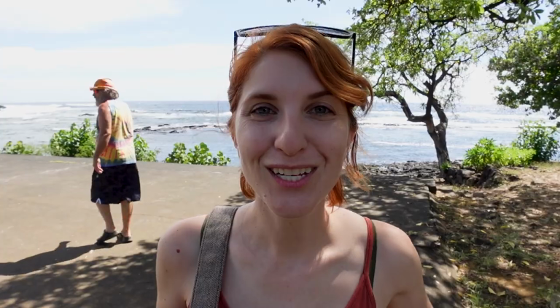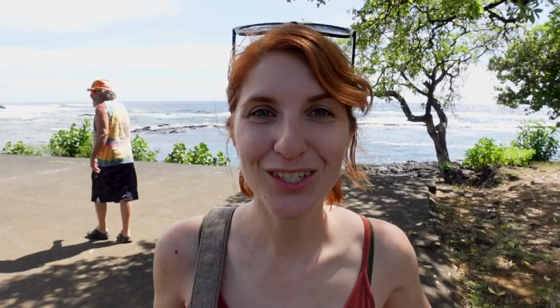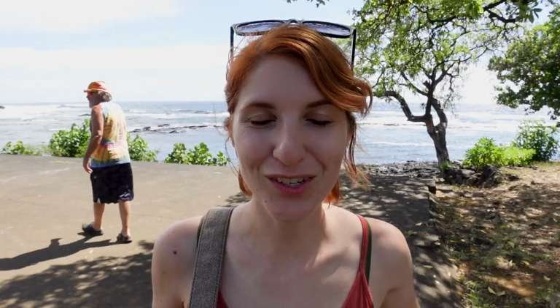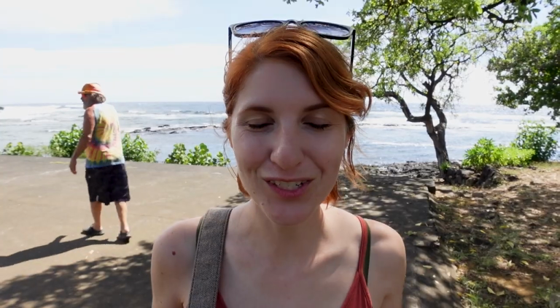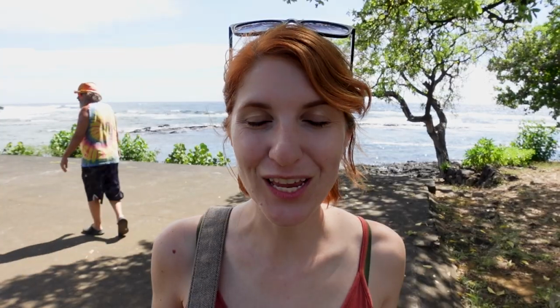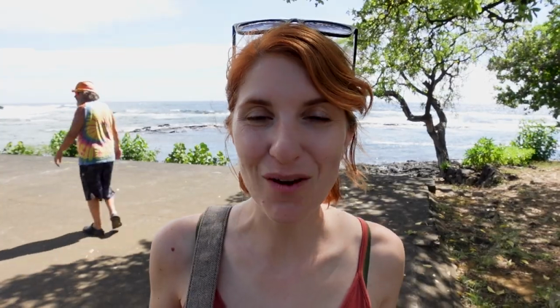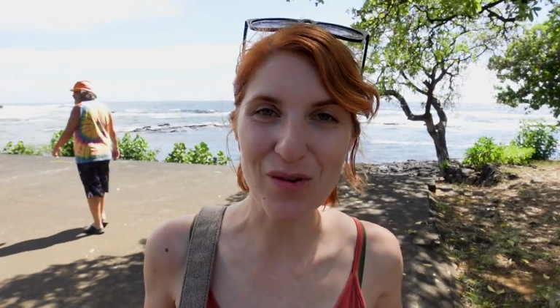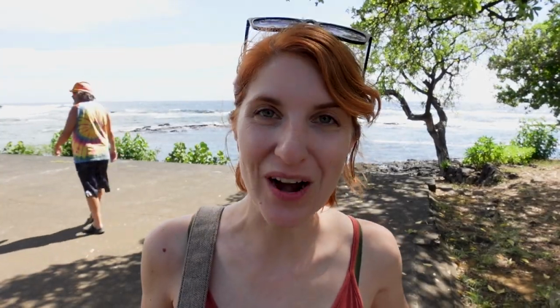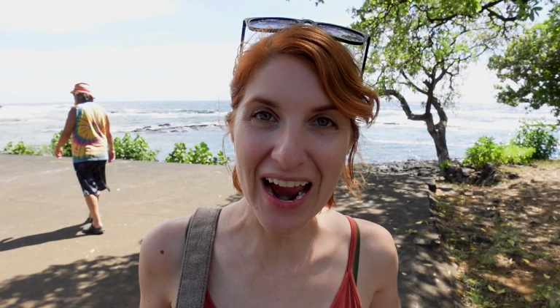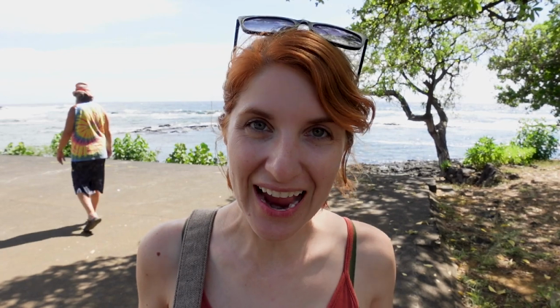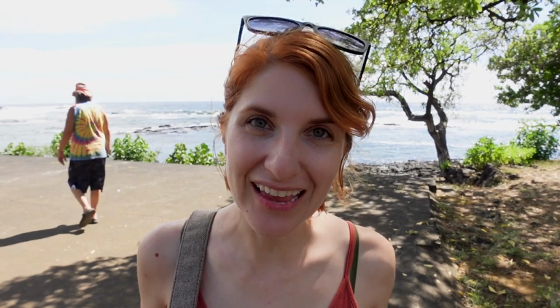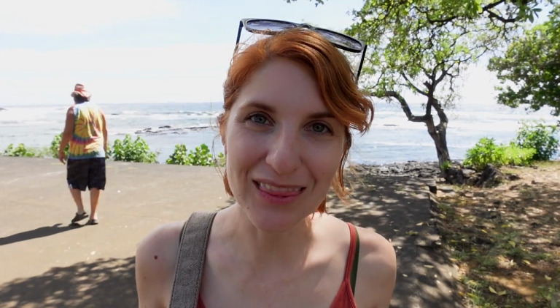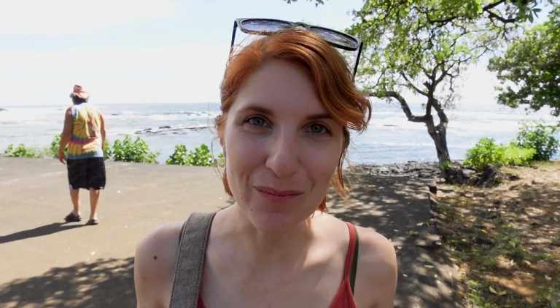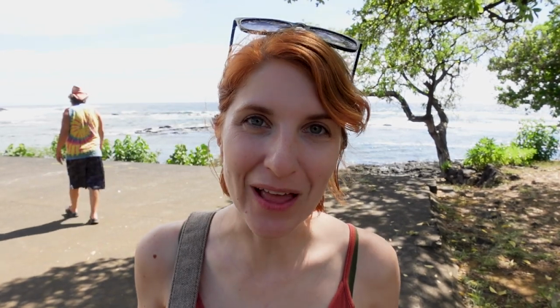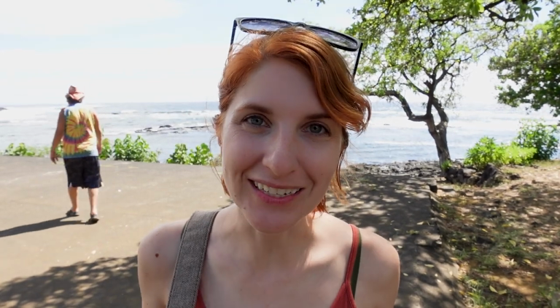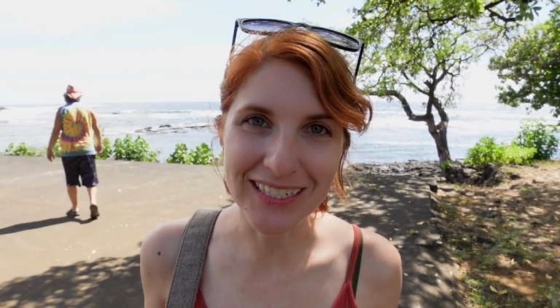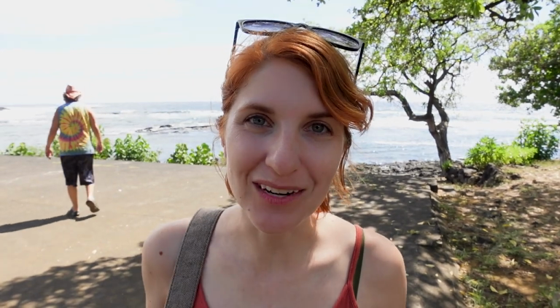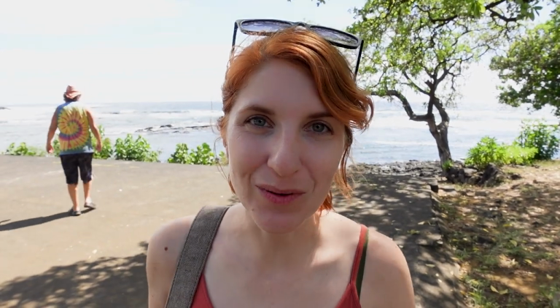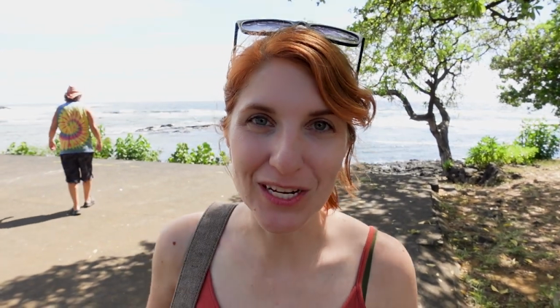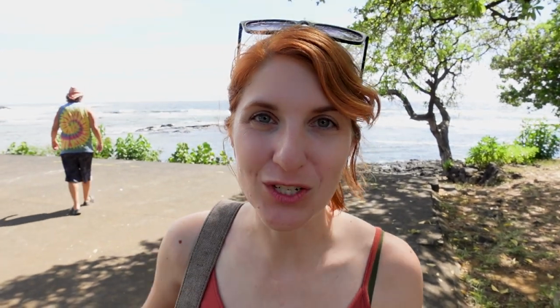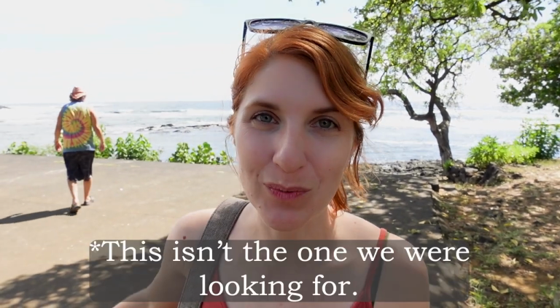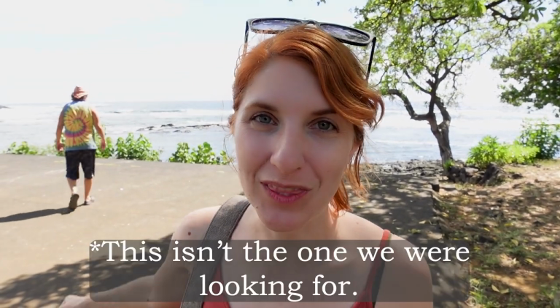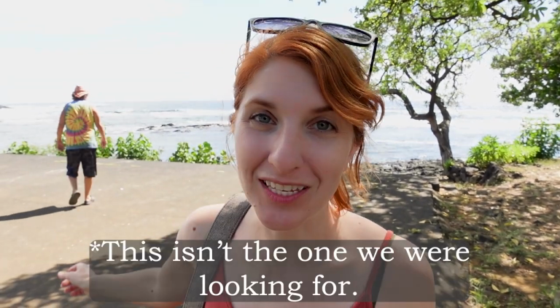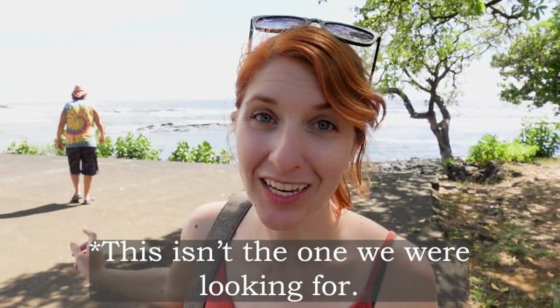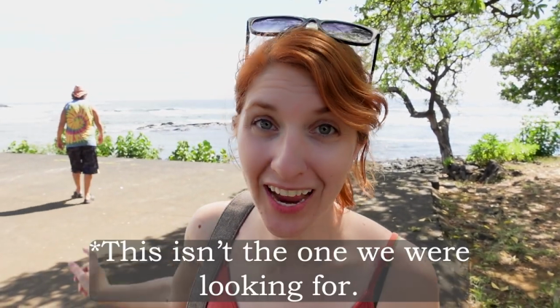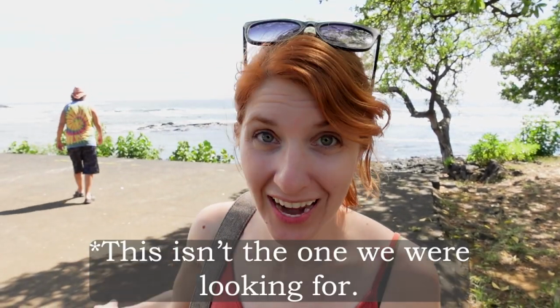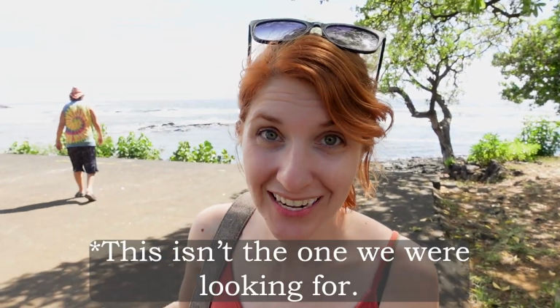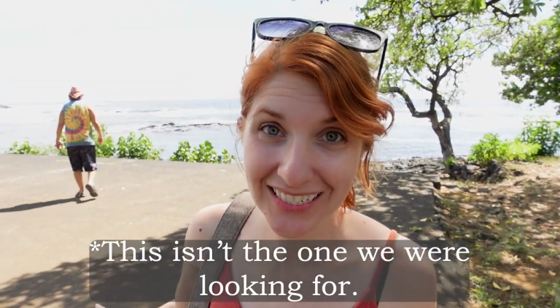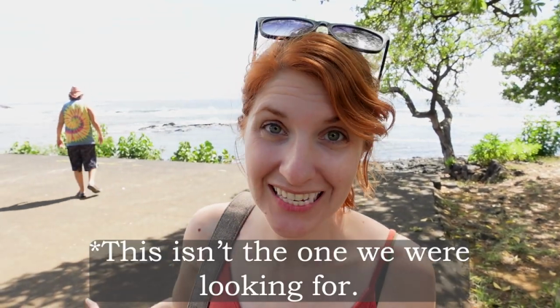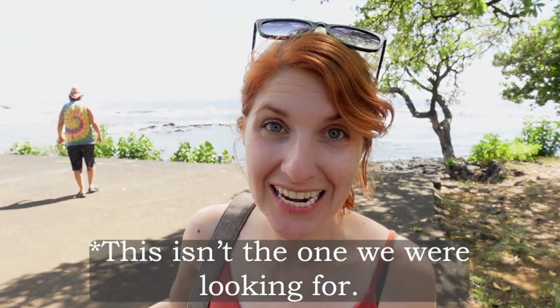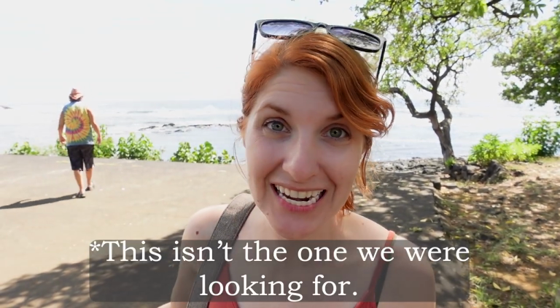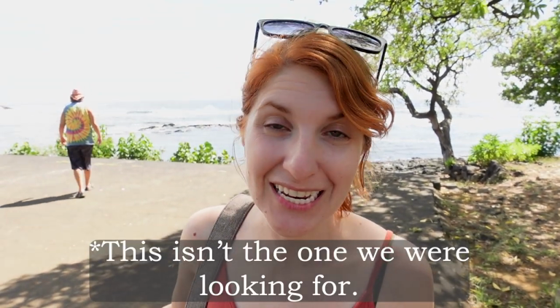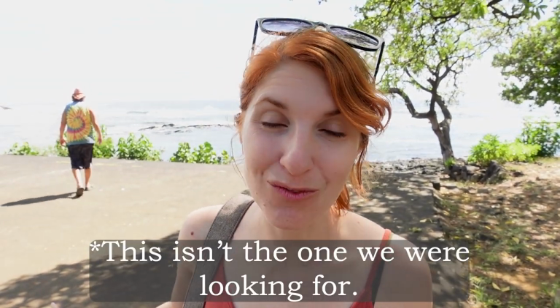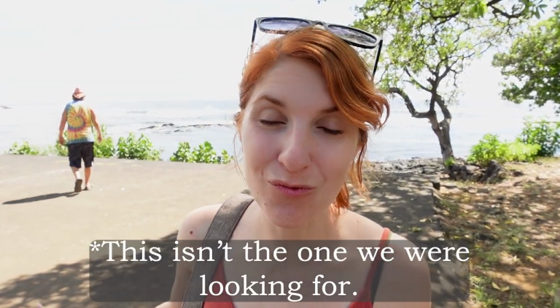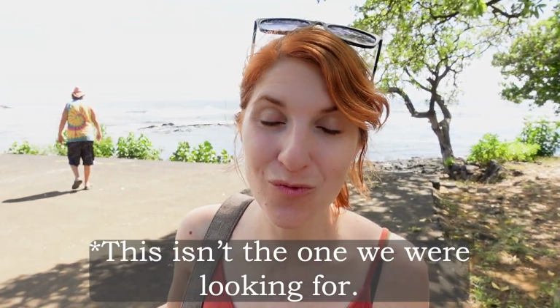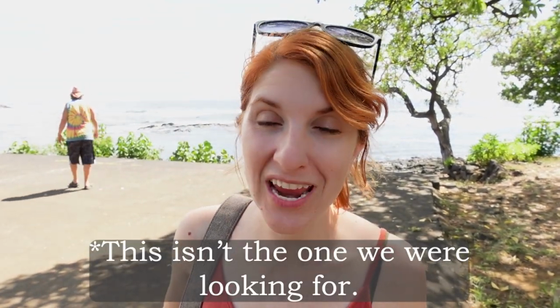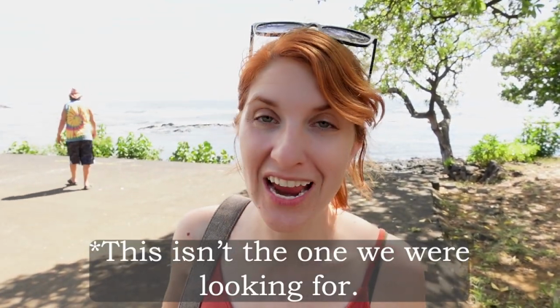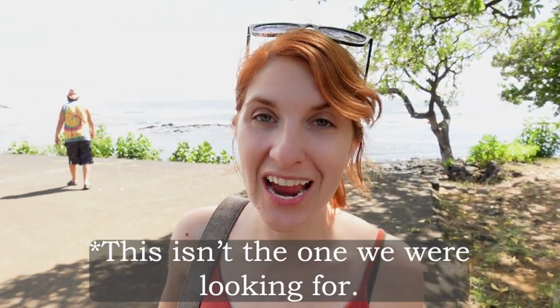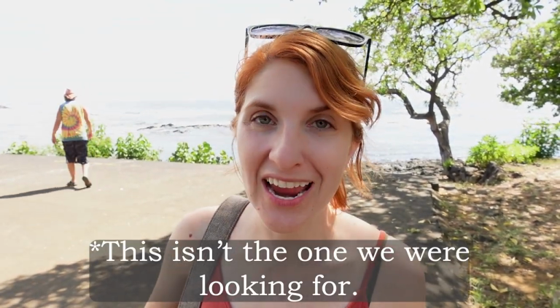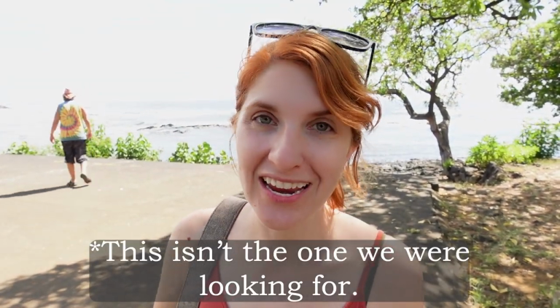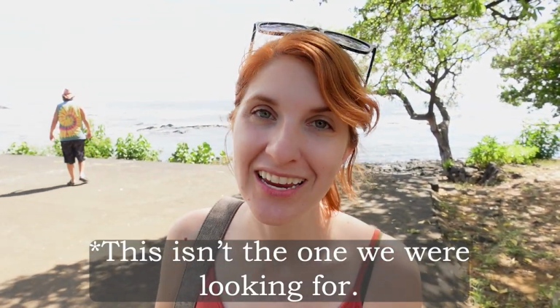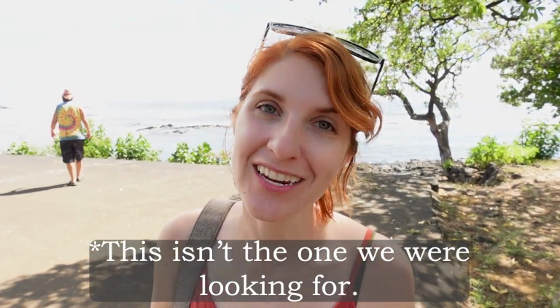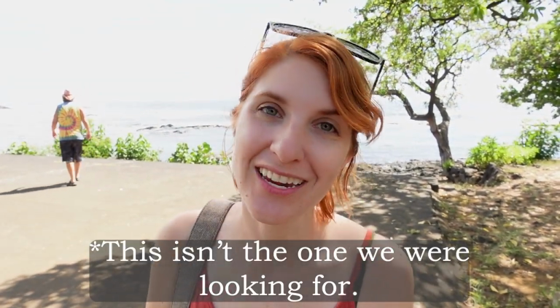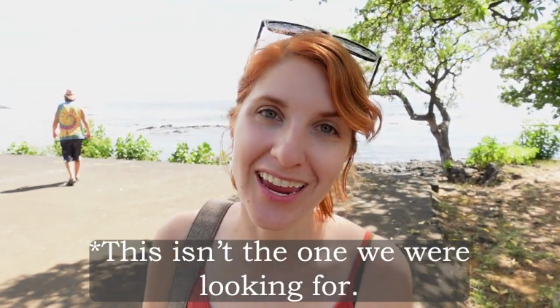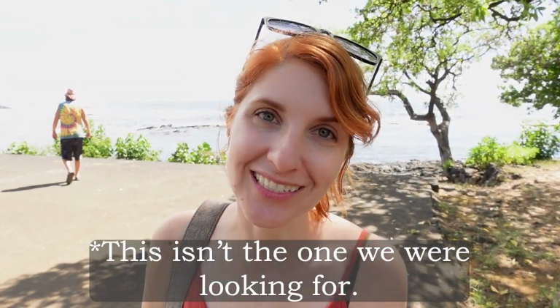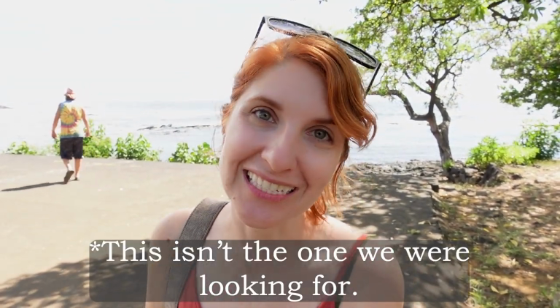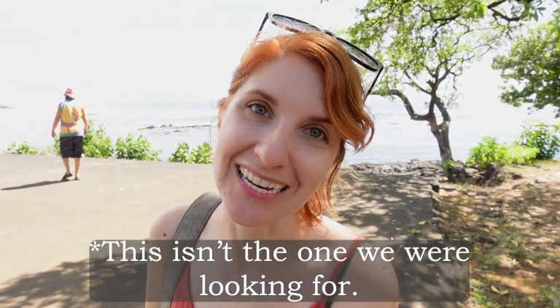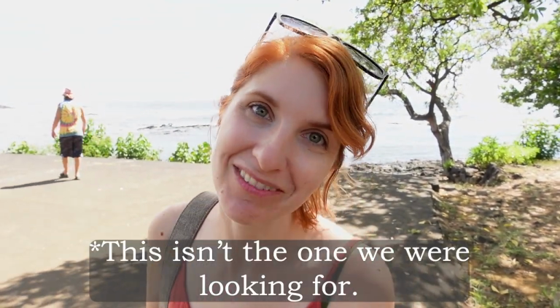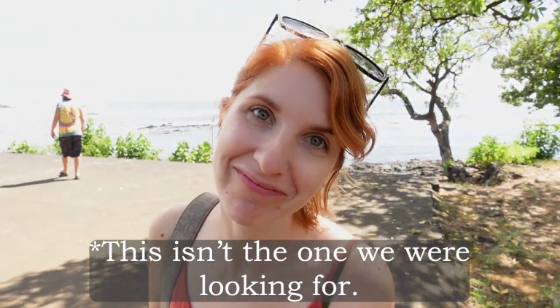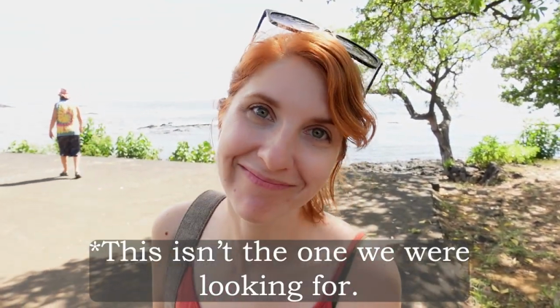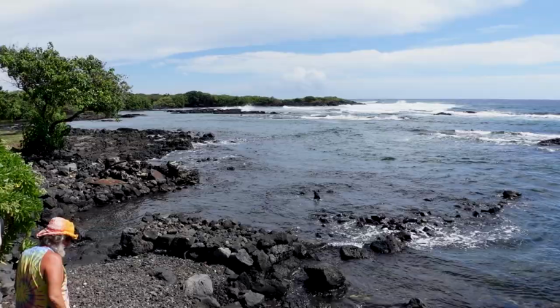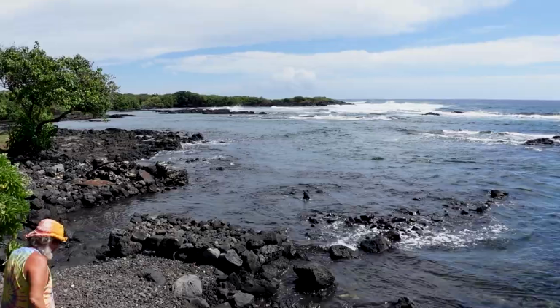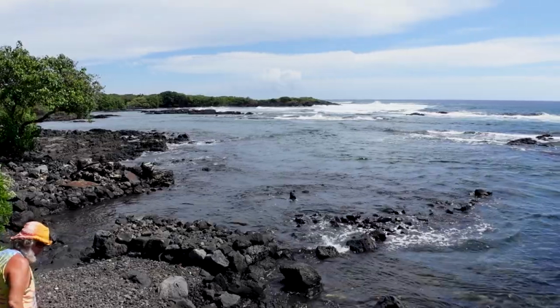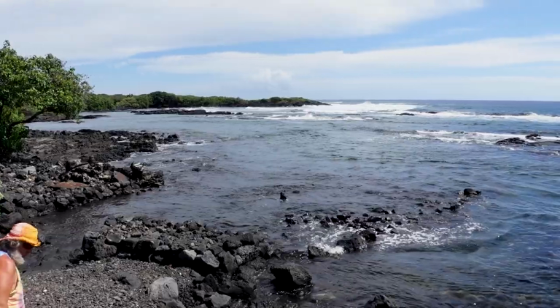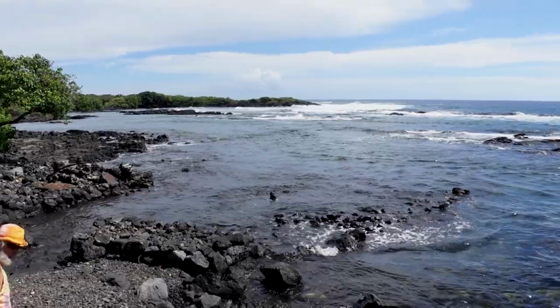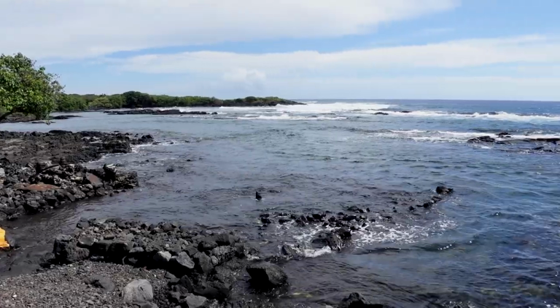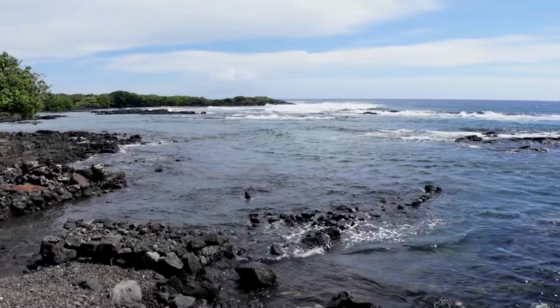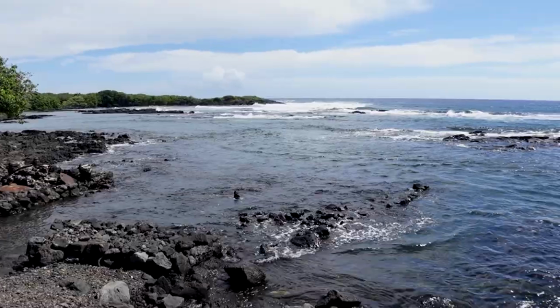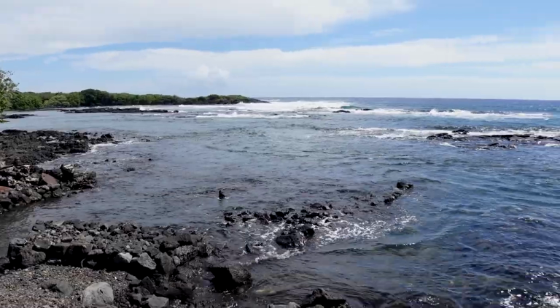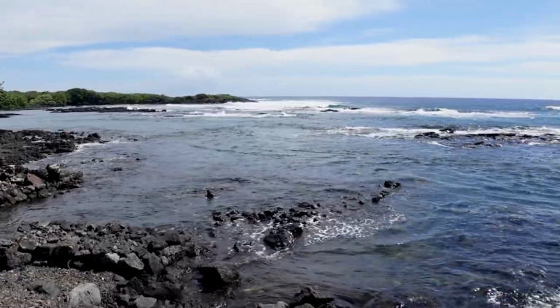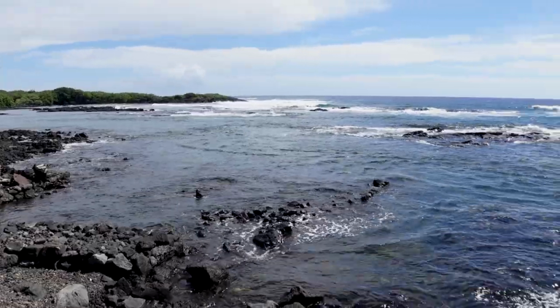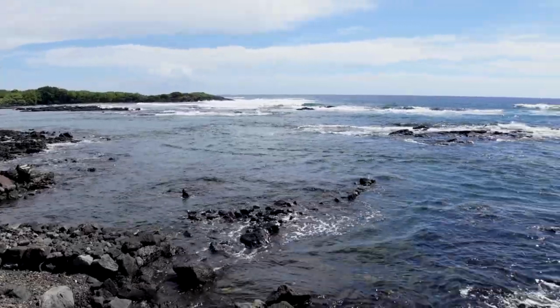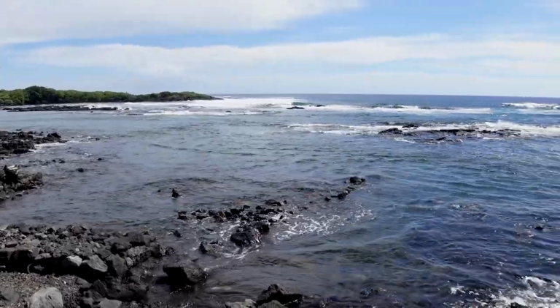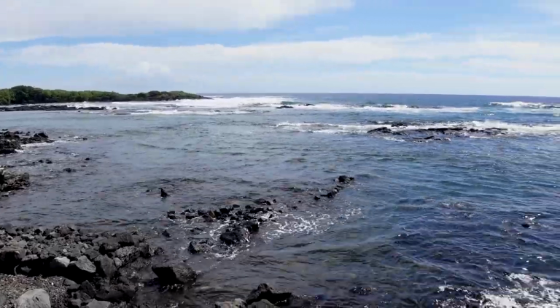Turns out we're at the black sand beach, but the tide is in — it's way high. You can't see it. Let's go.